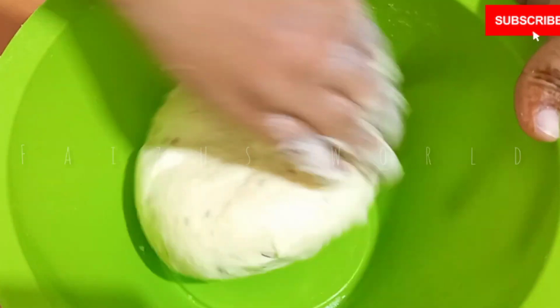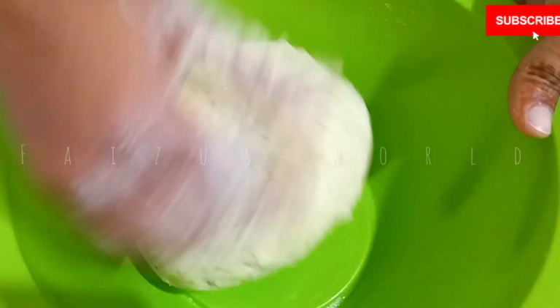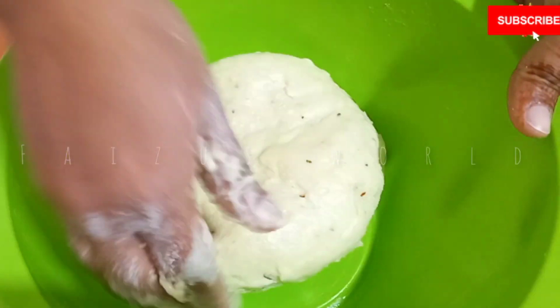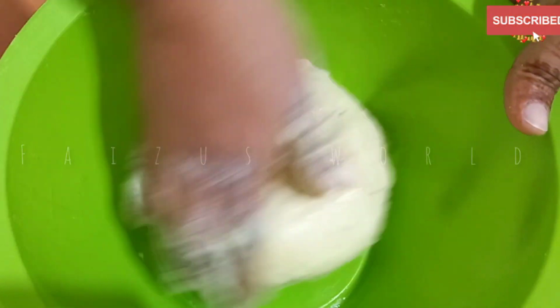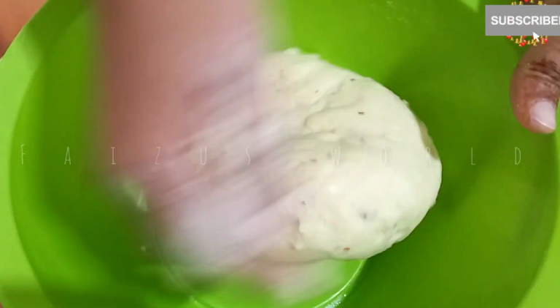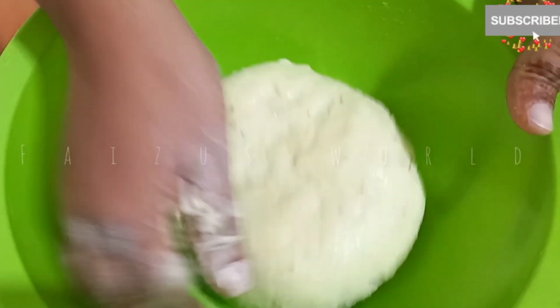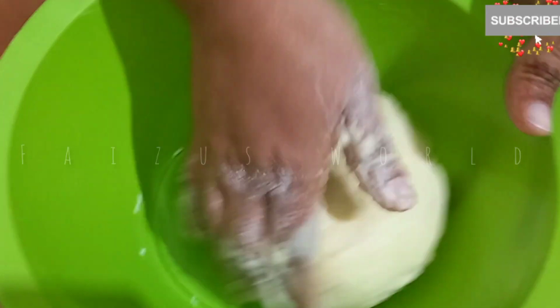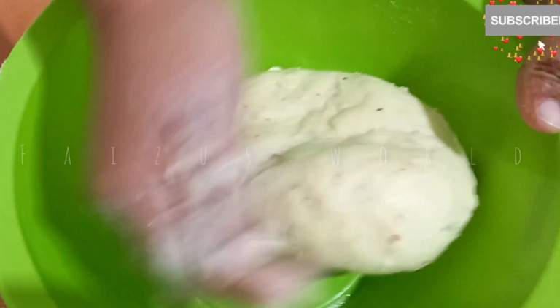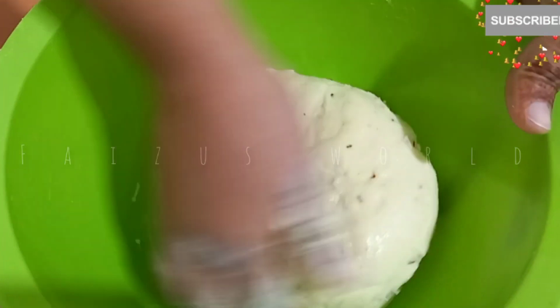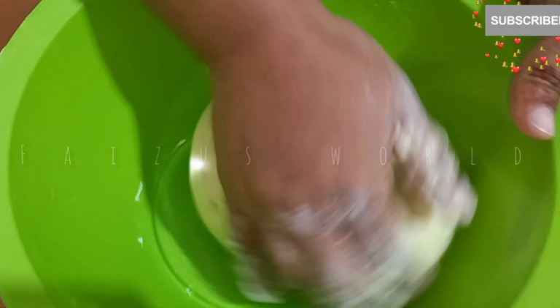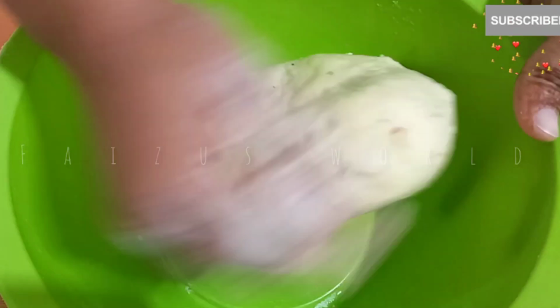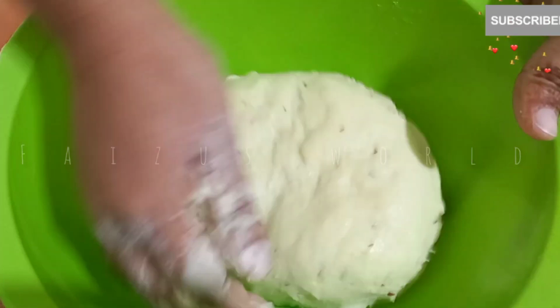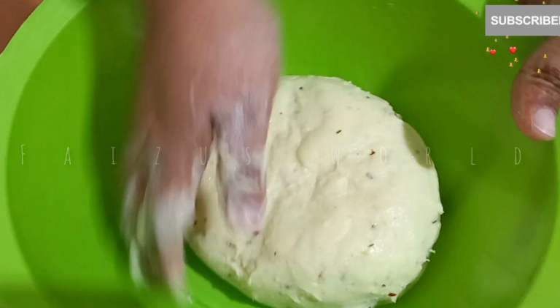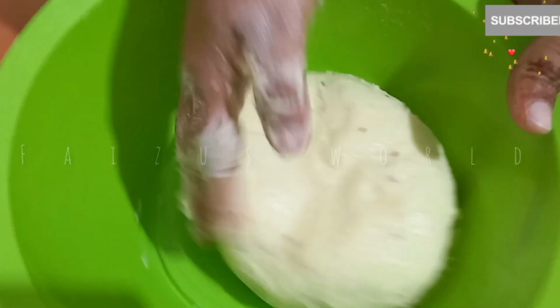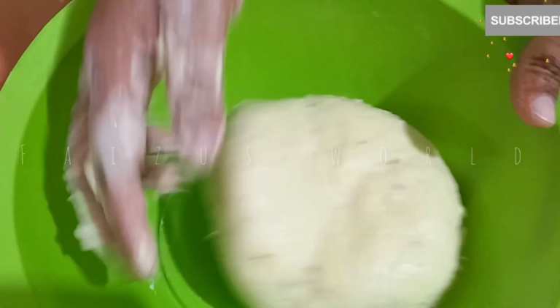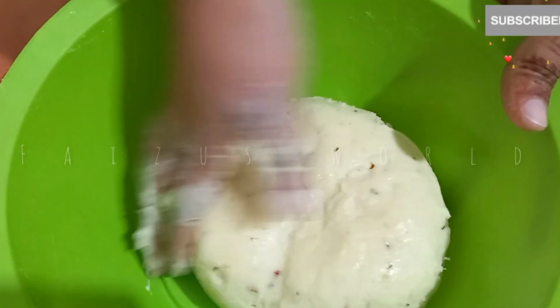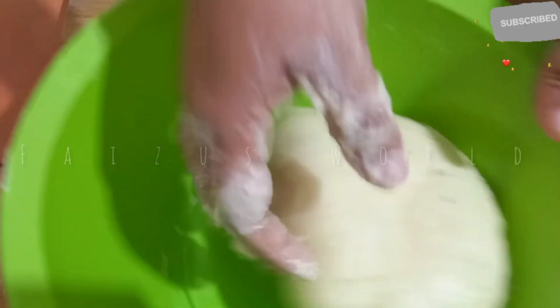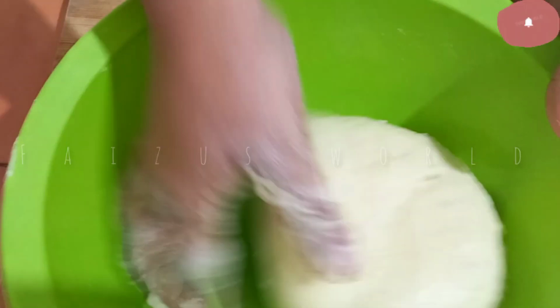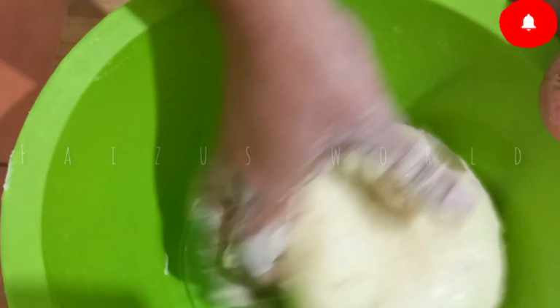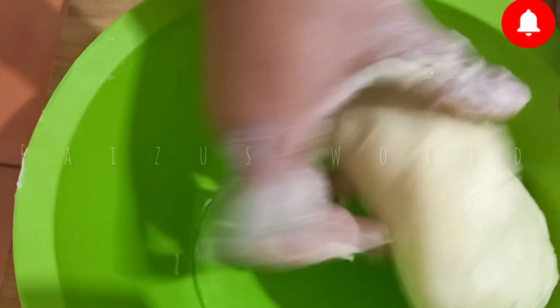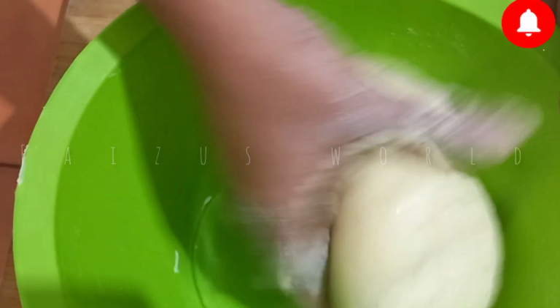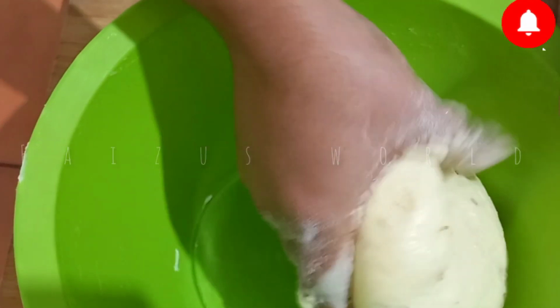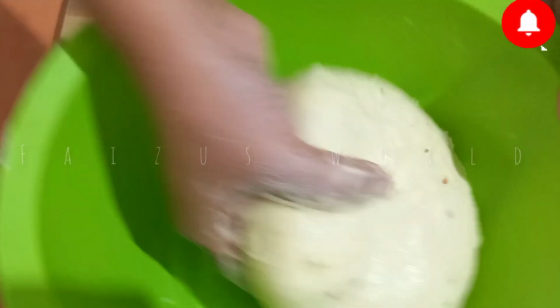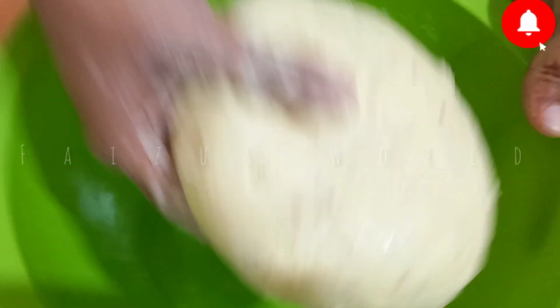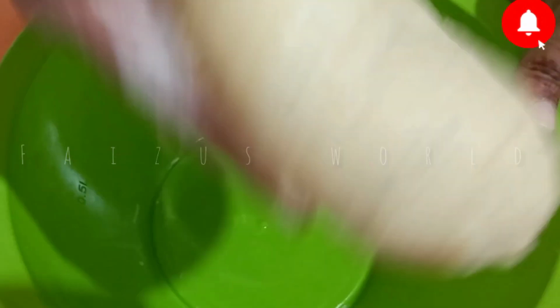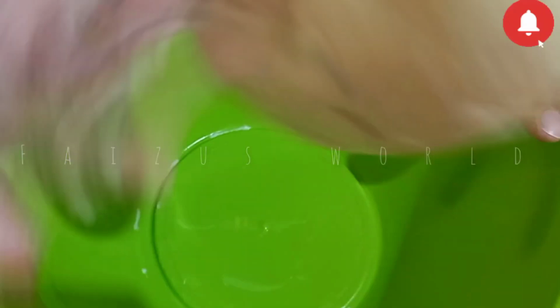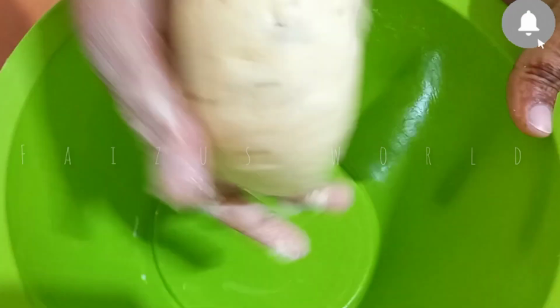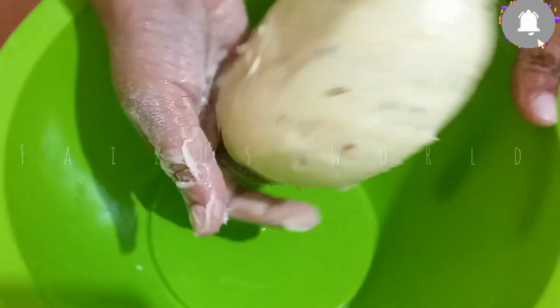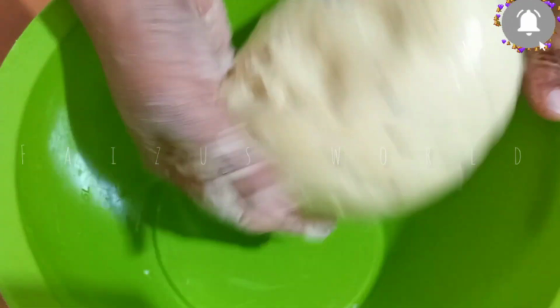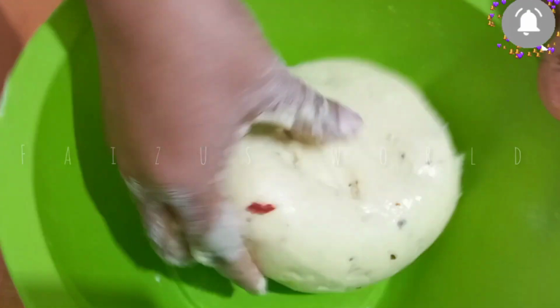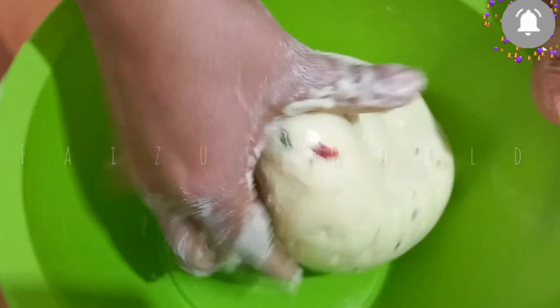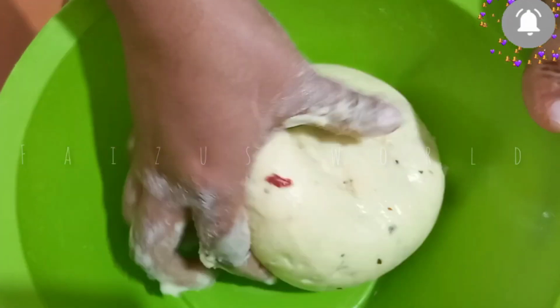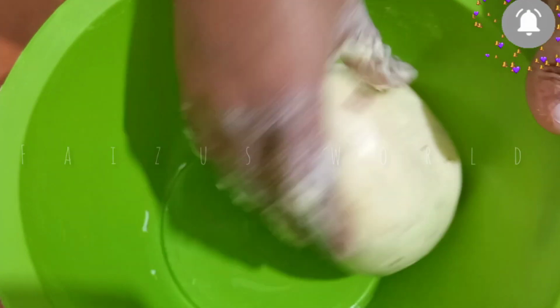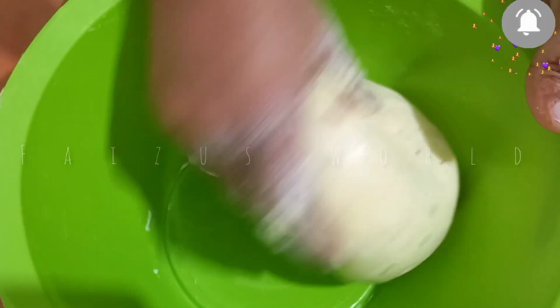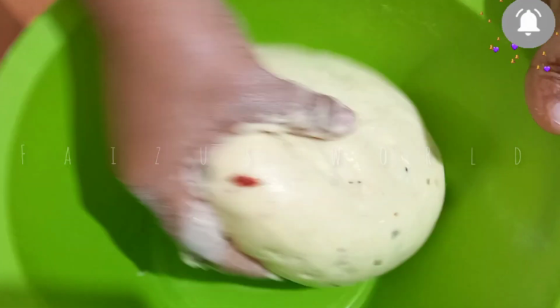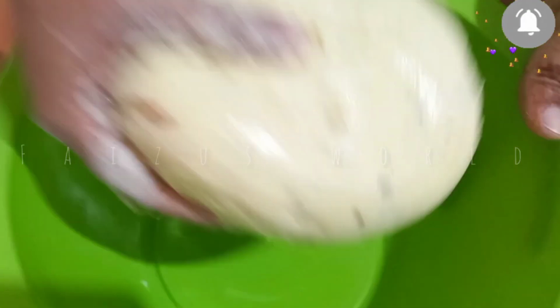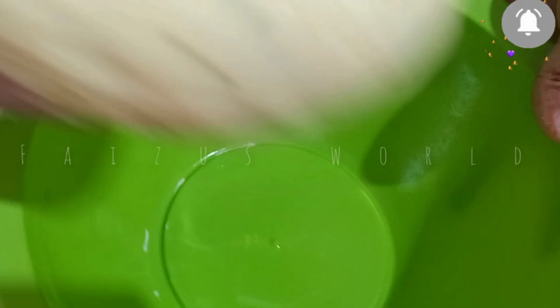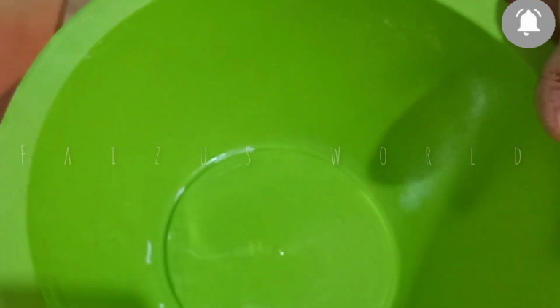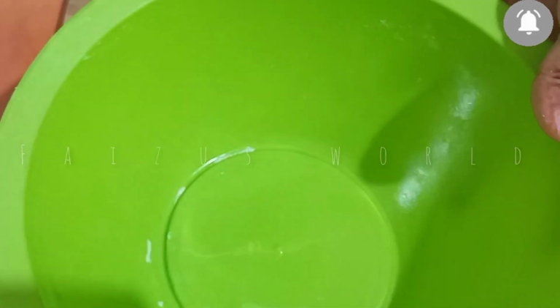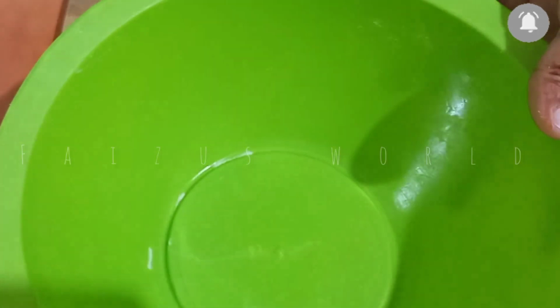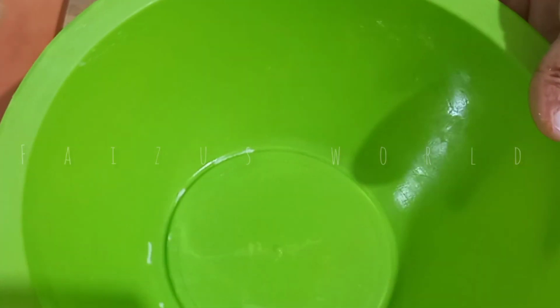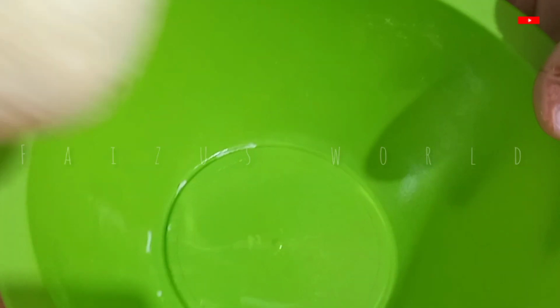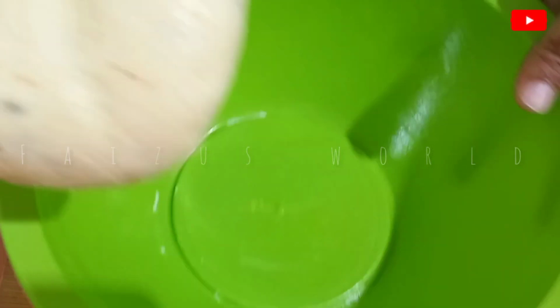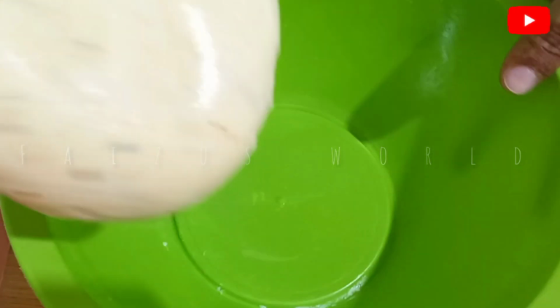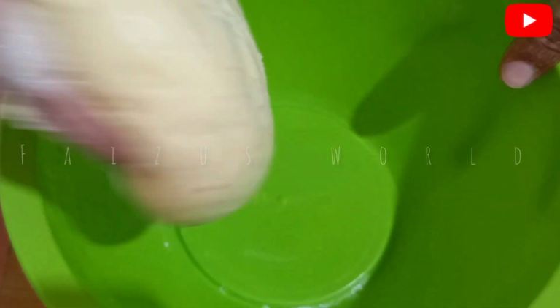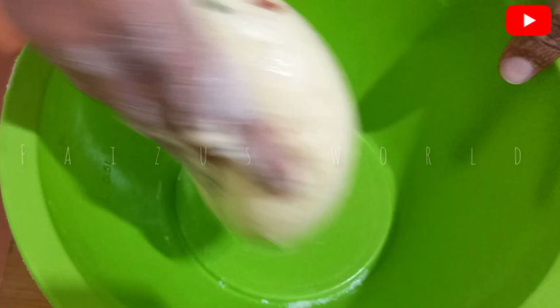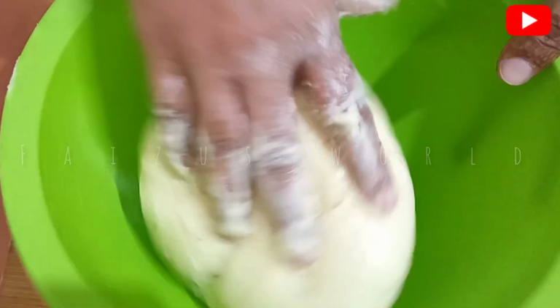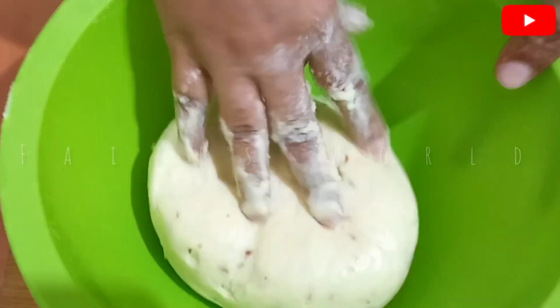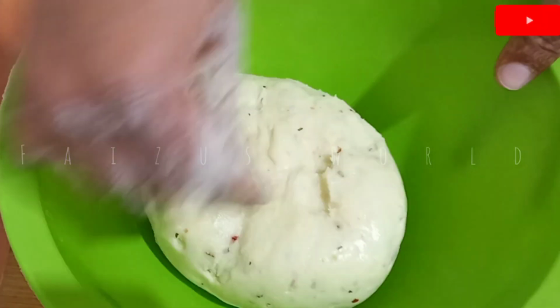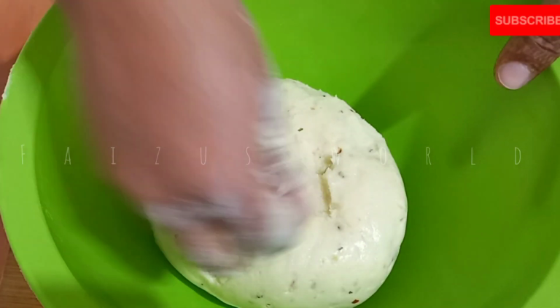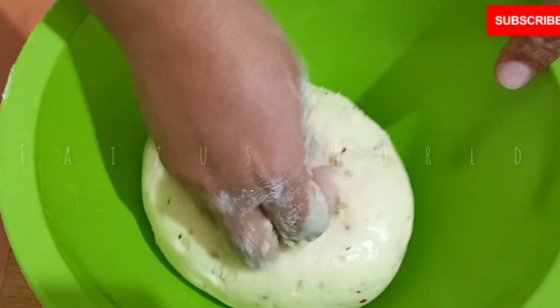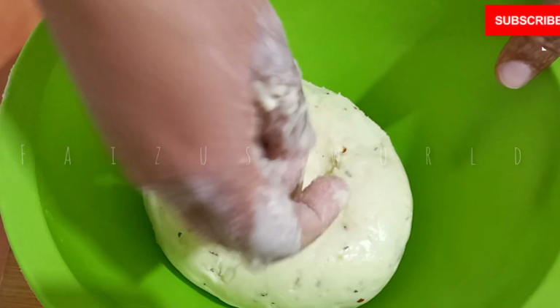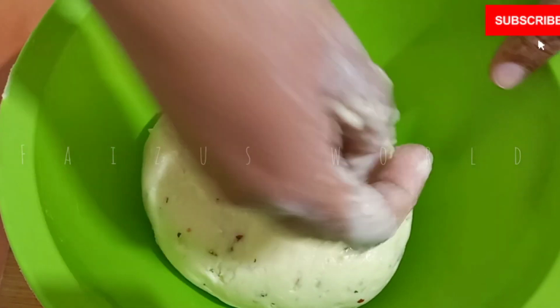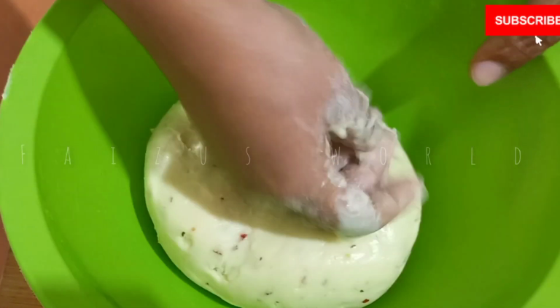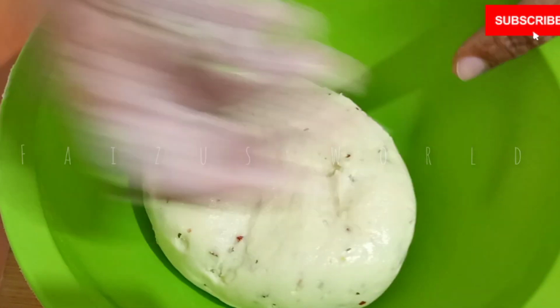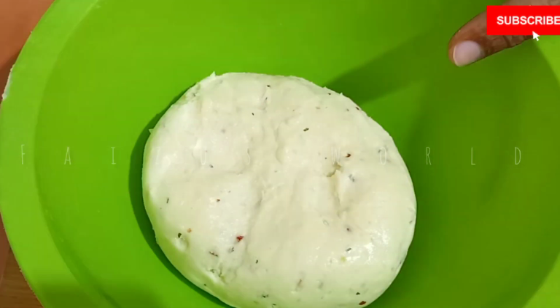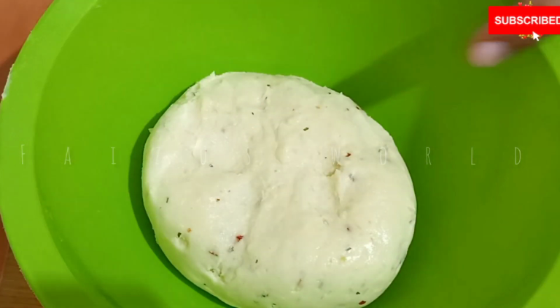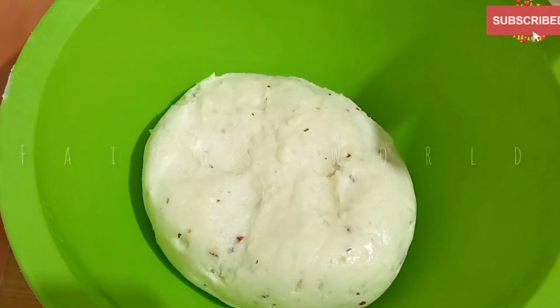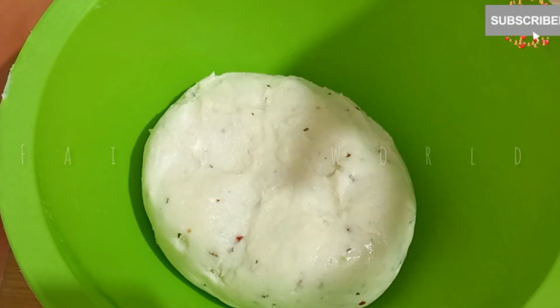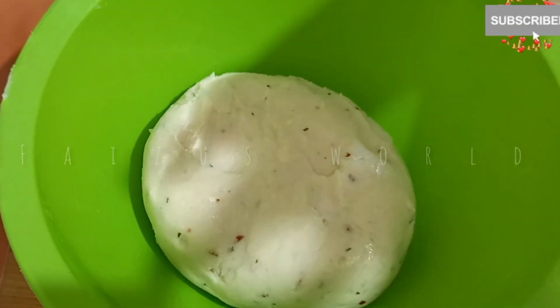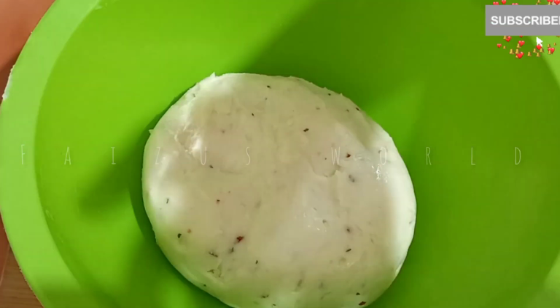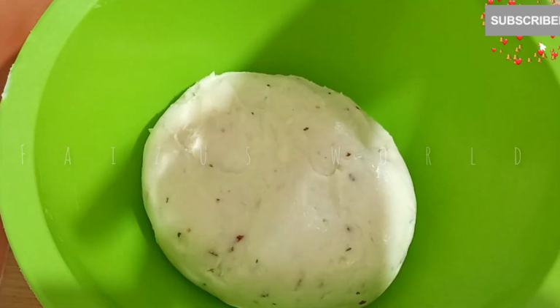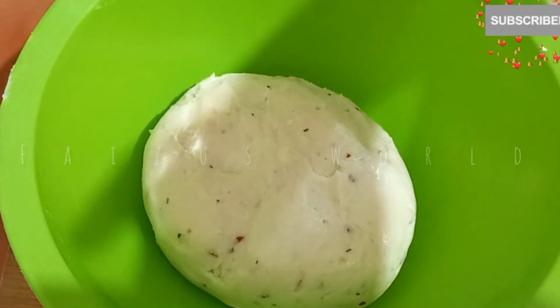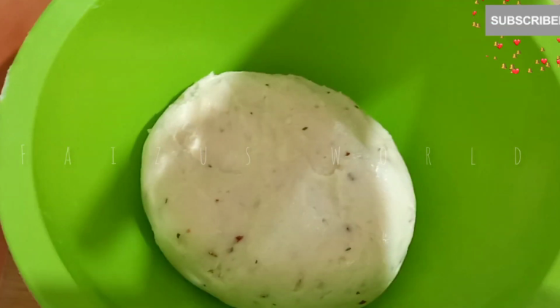We are going to draw a small amount of corn flour in the middle, and cut off the corn flour in the middle.